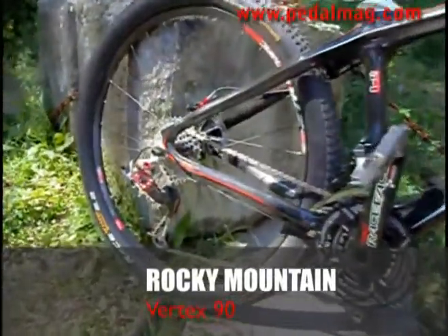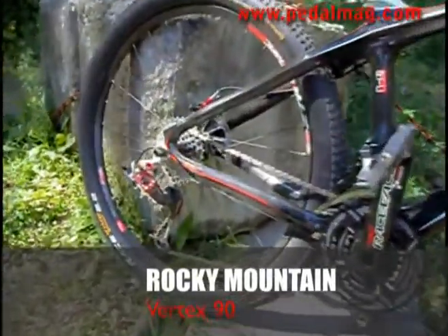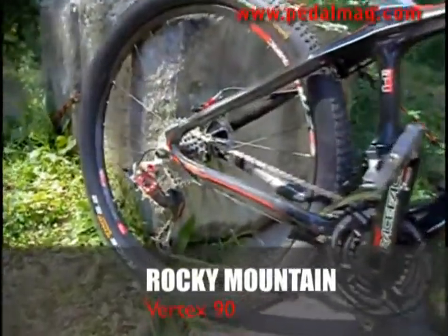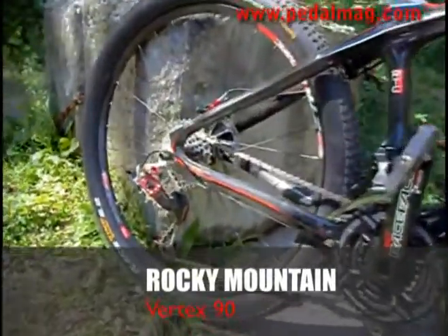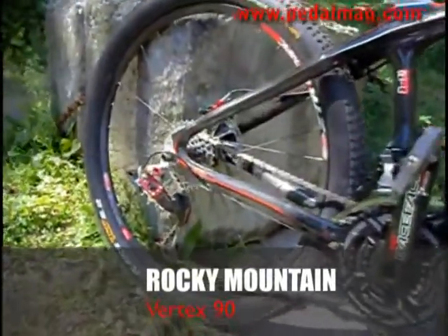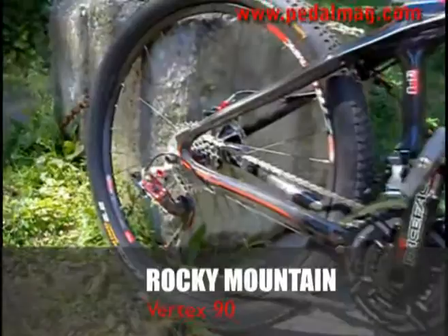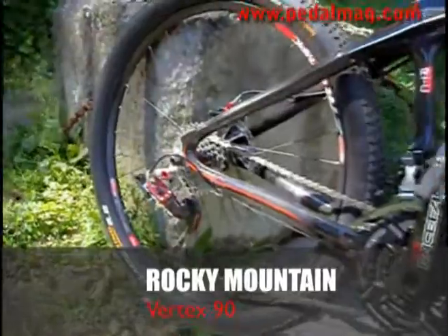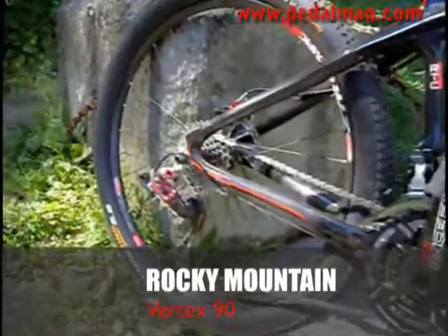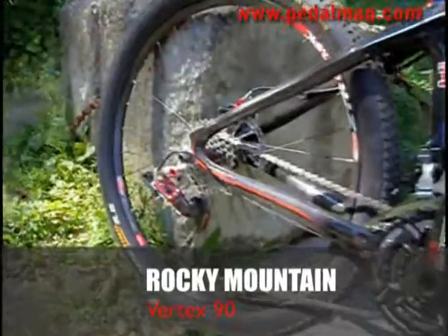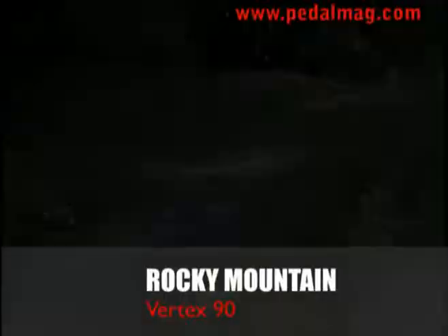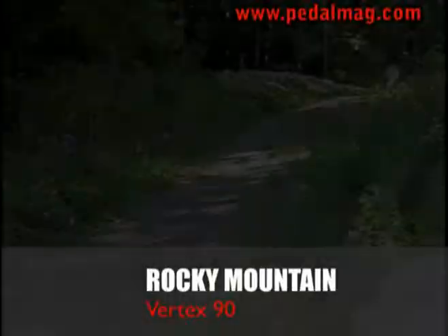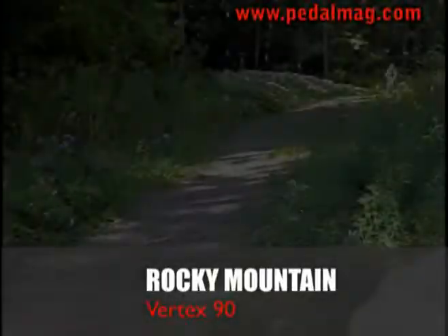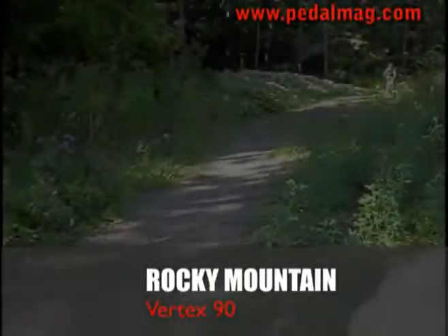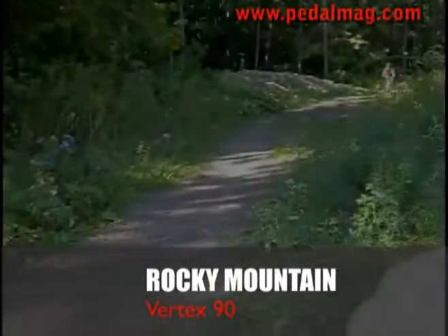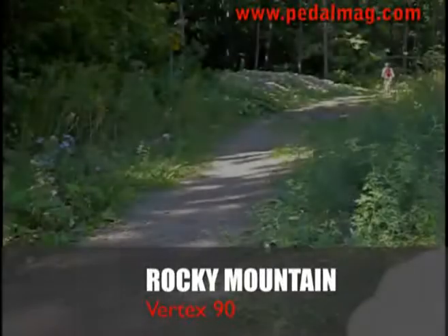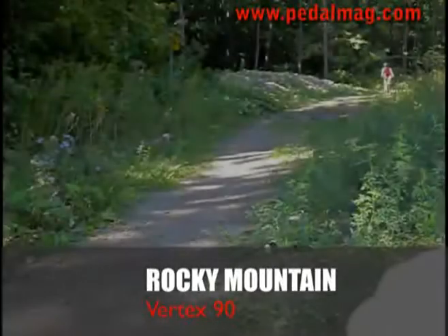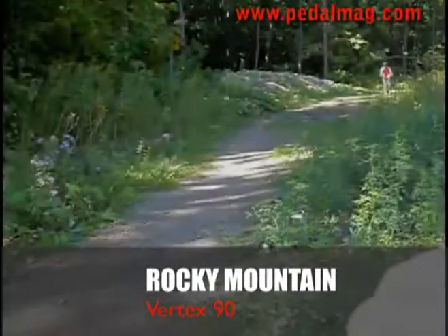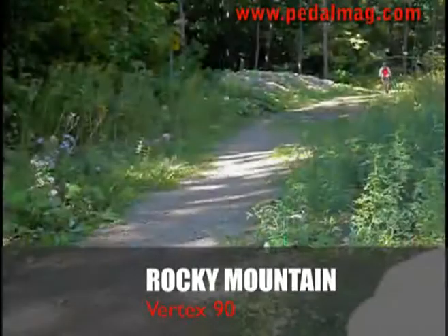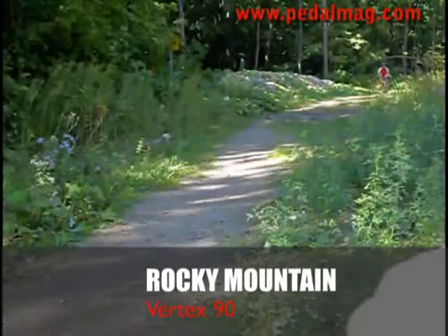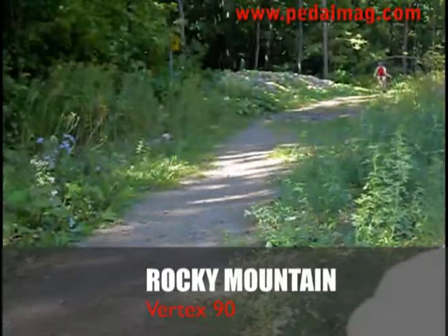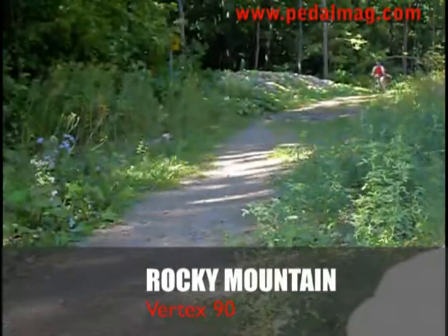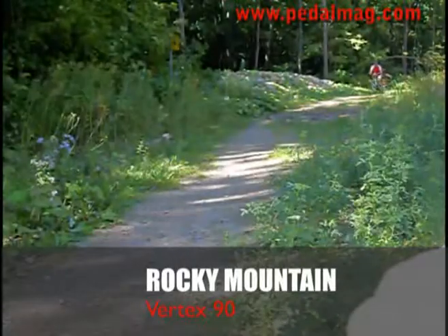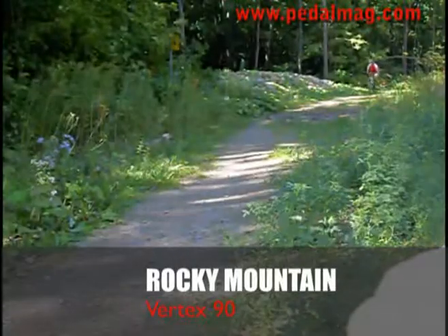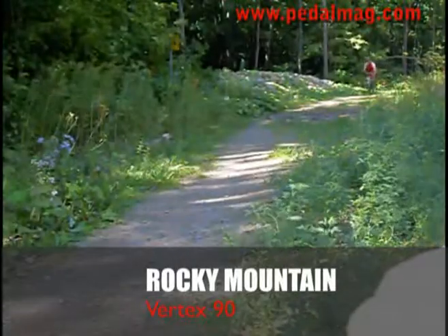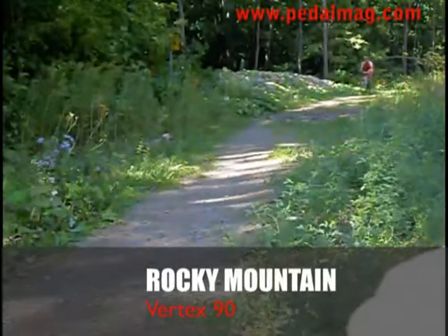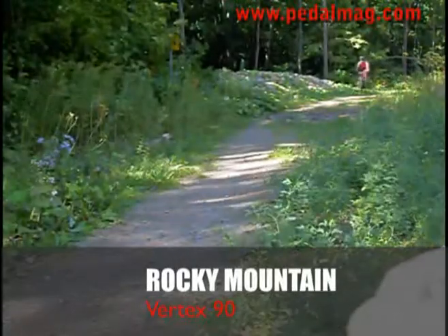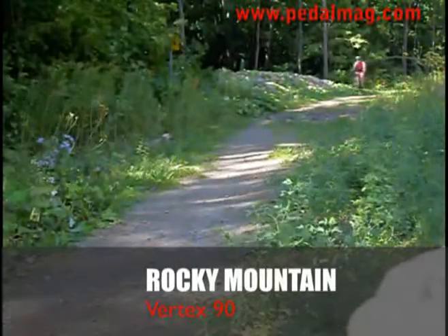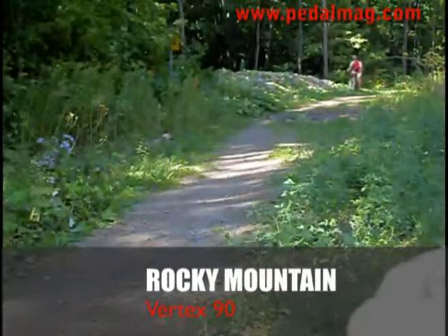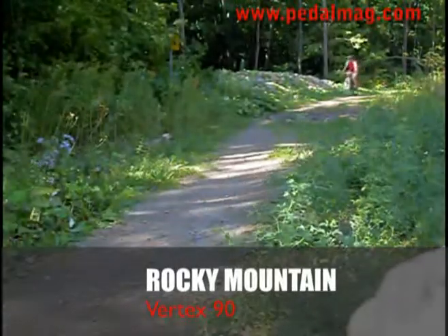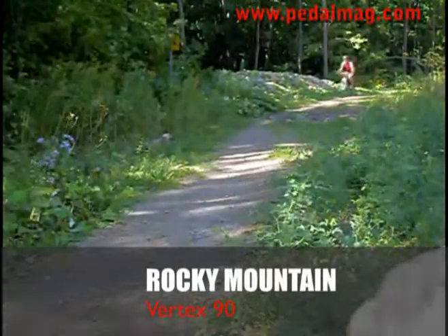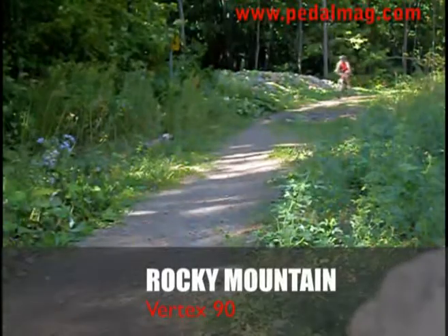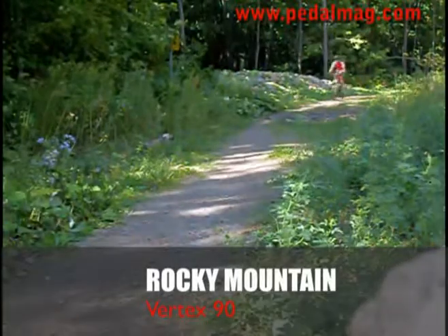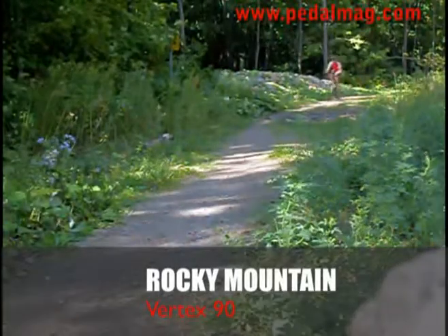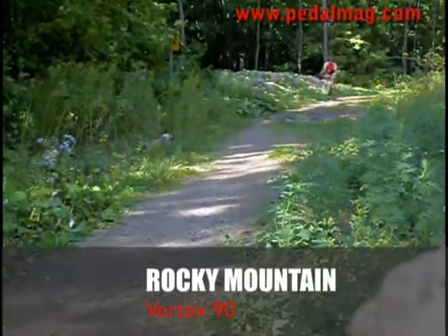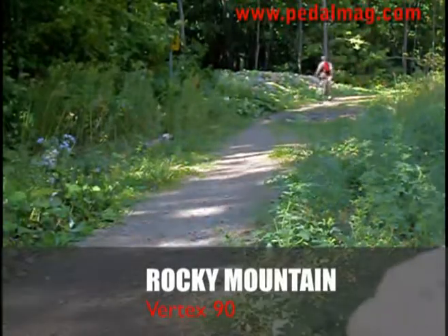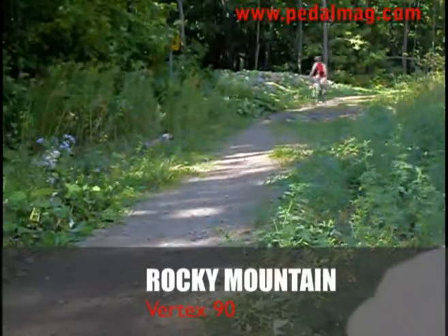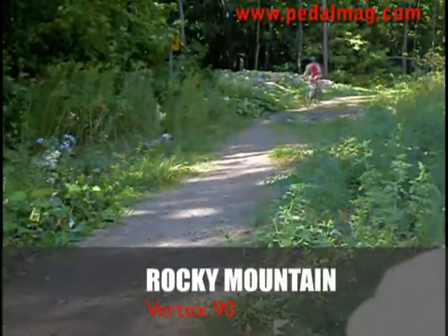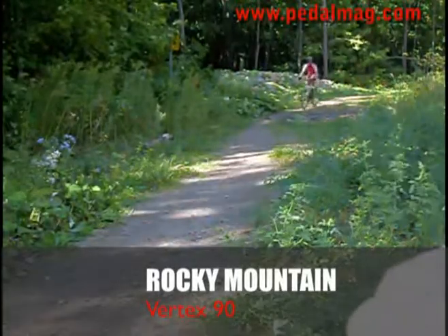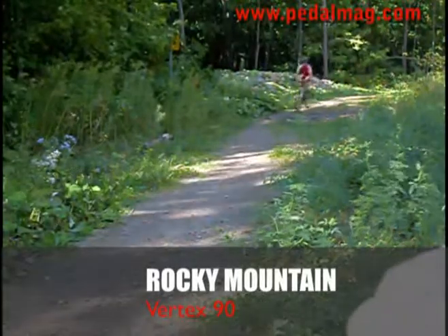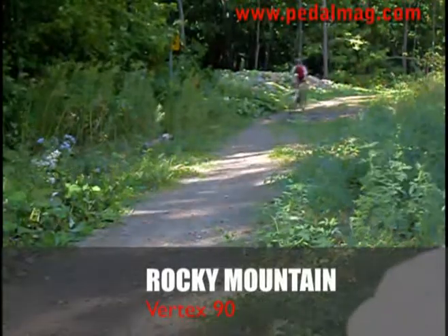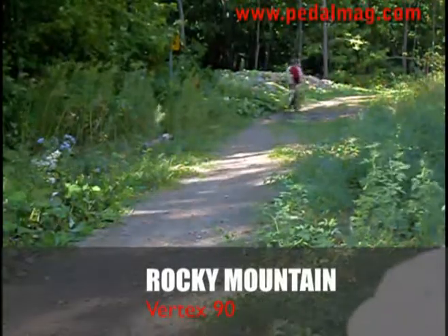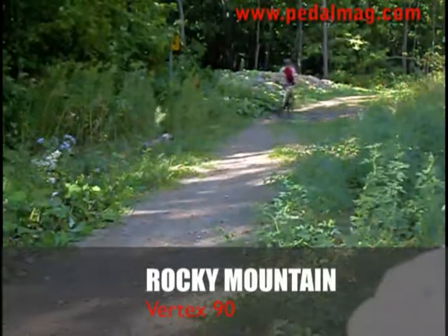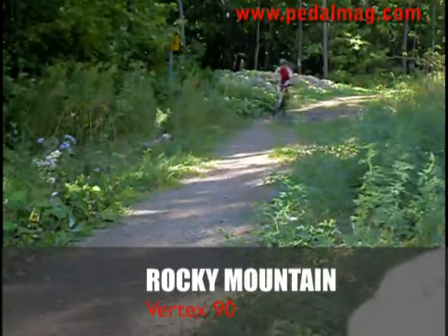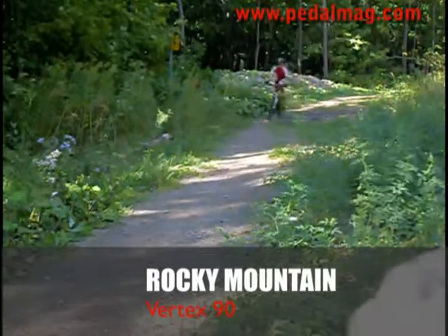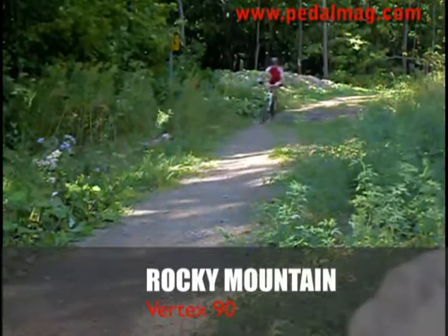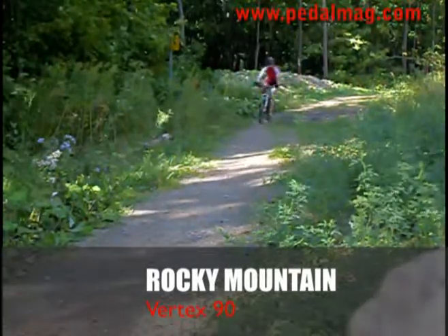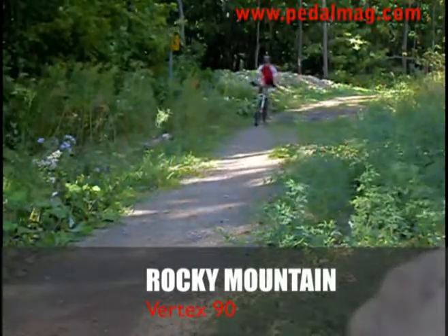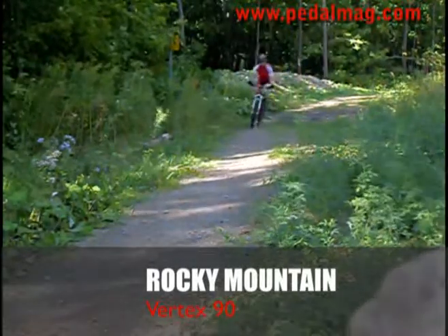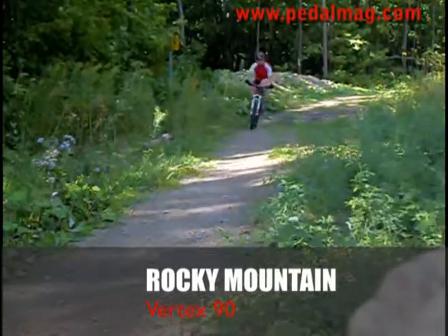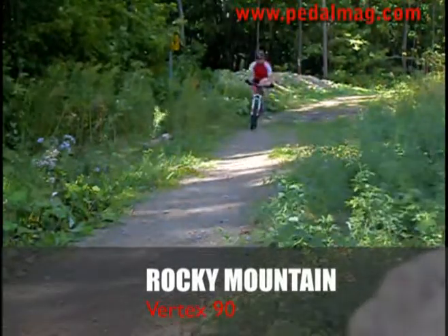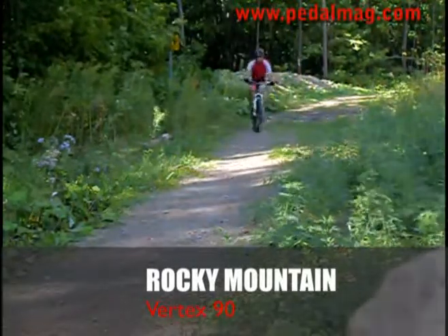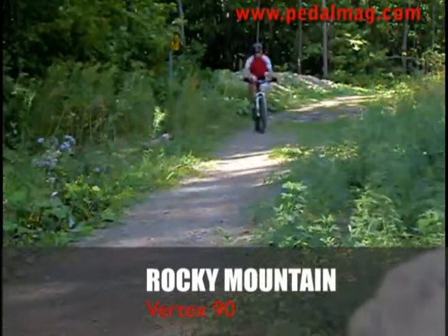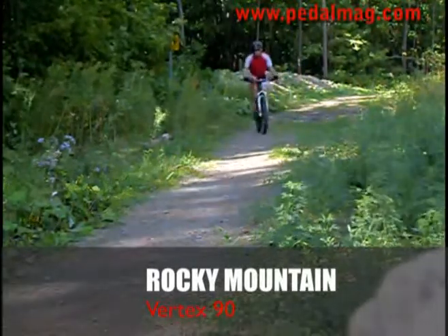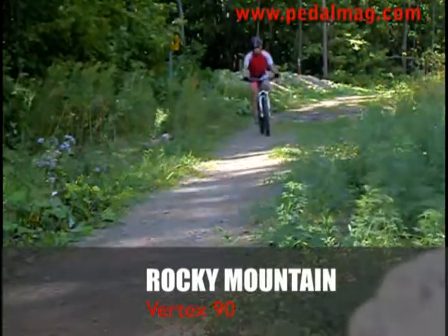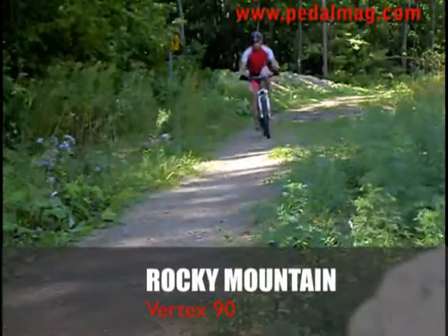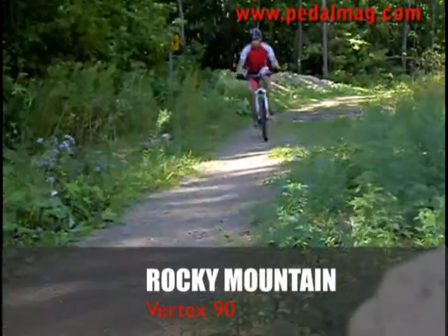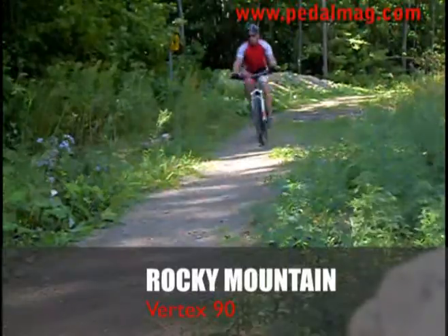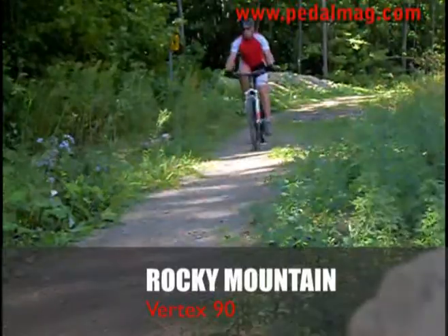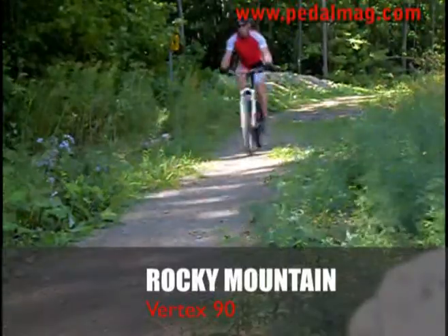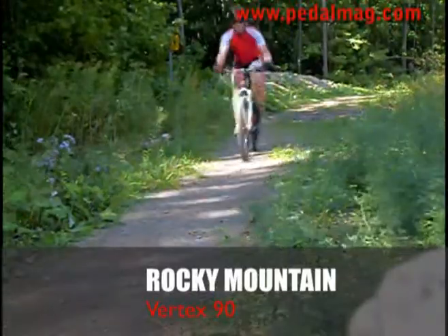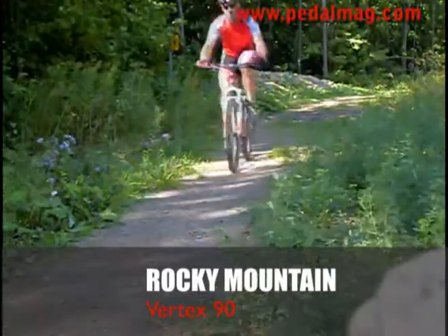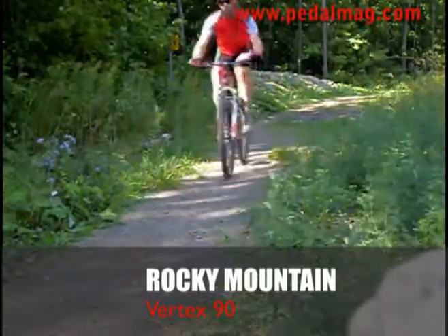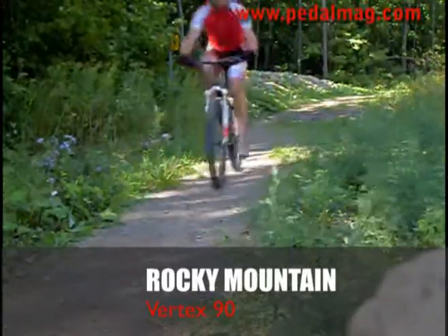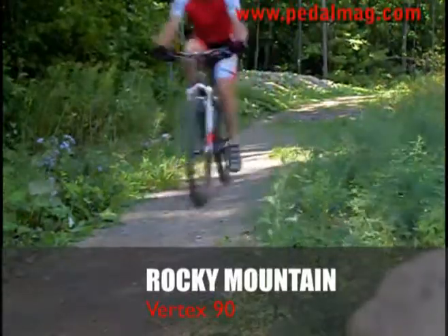Climbing is unbelievable on this bike — it's super fast going uphill. When it comes back down it's still got confidence, but boy, lots of fun.